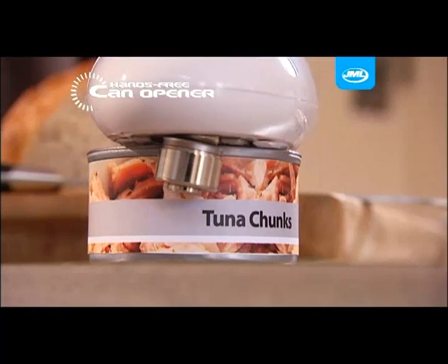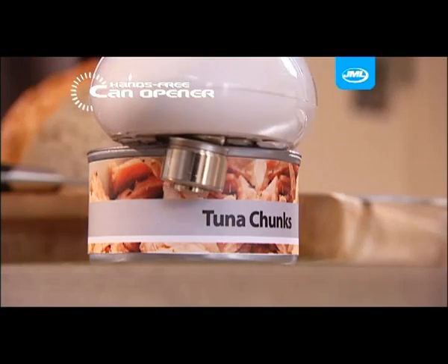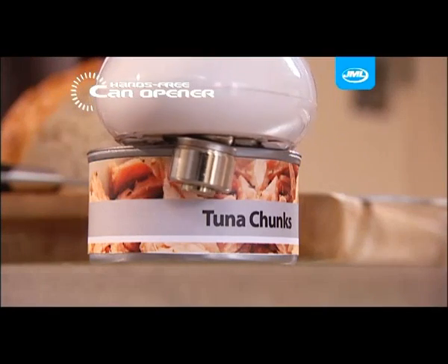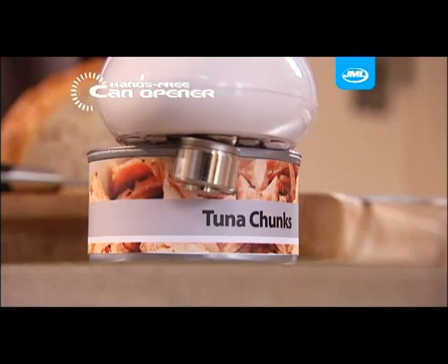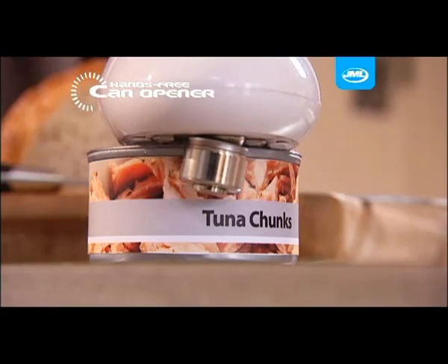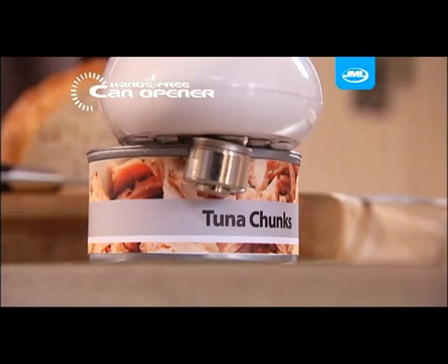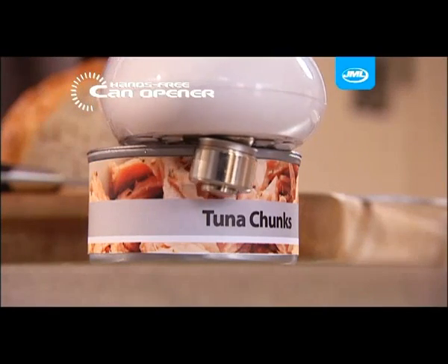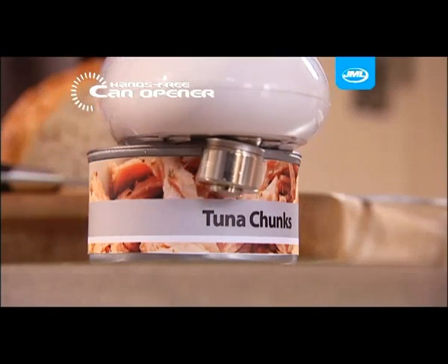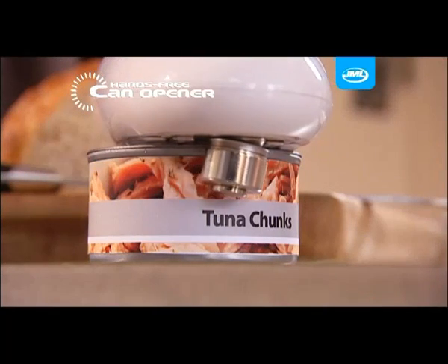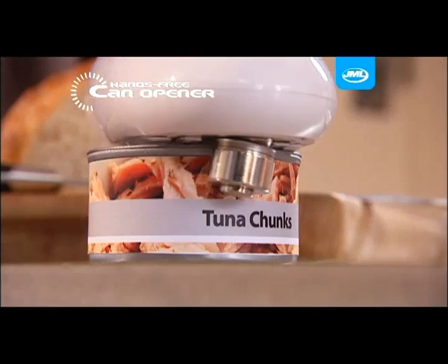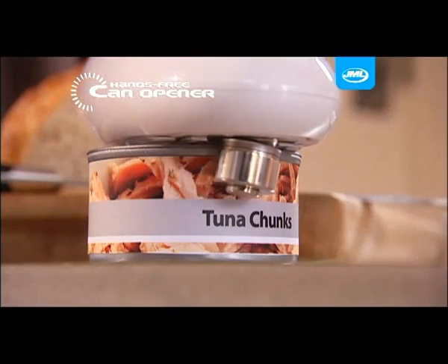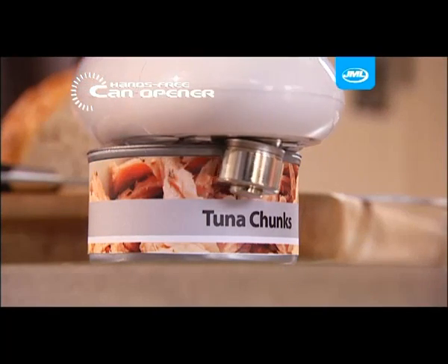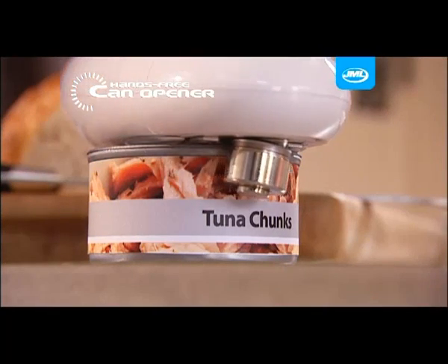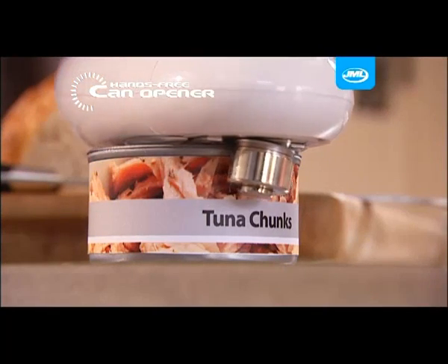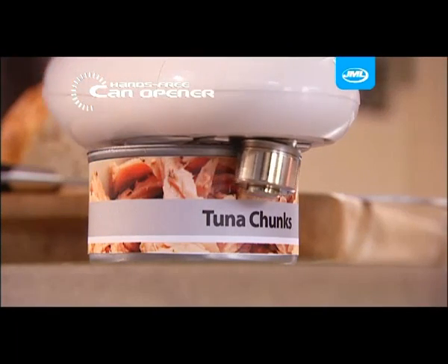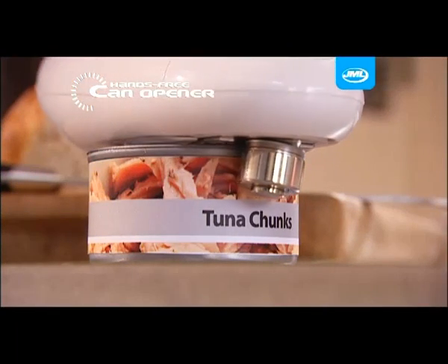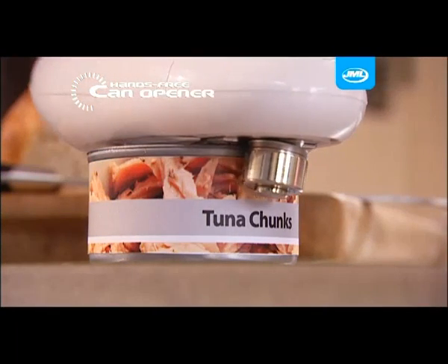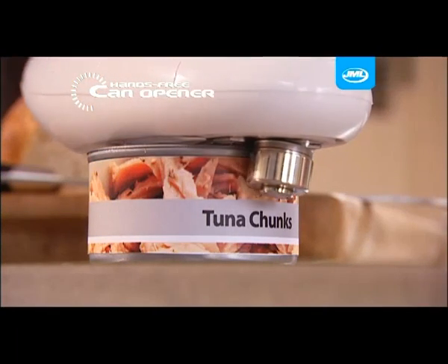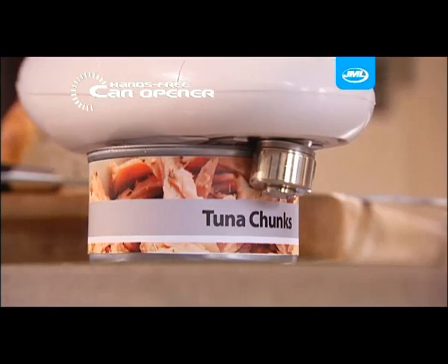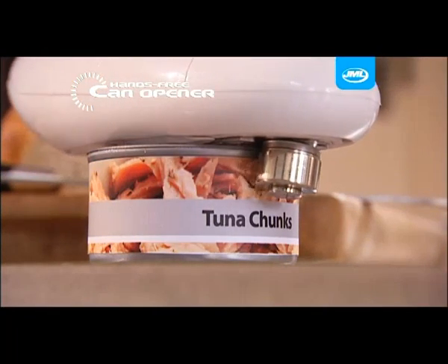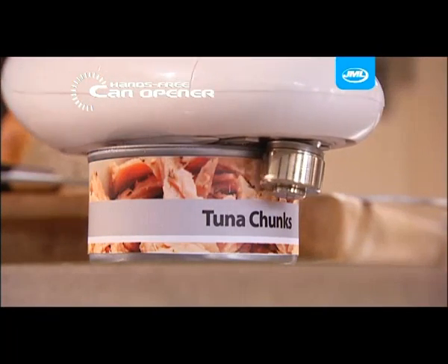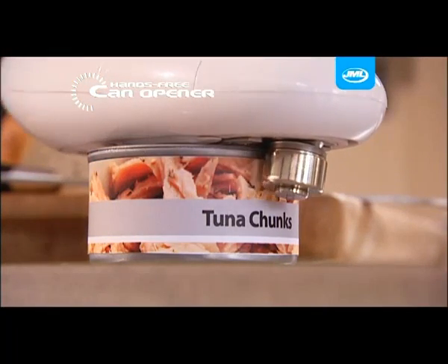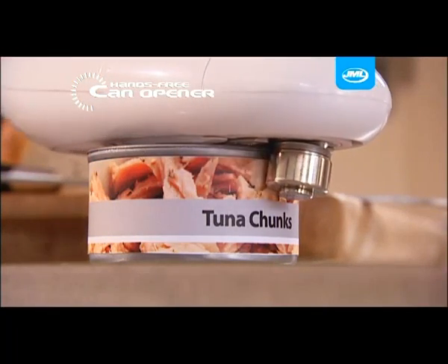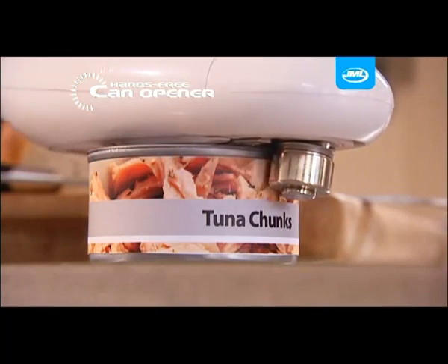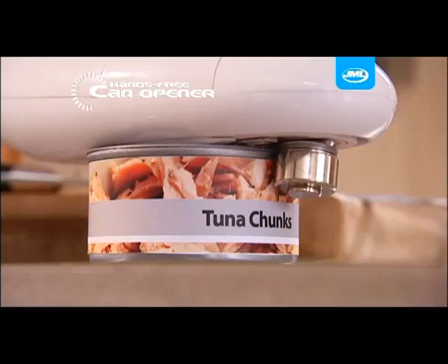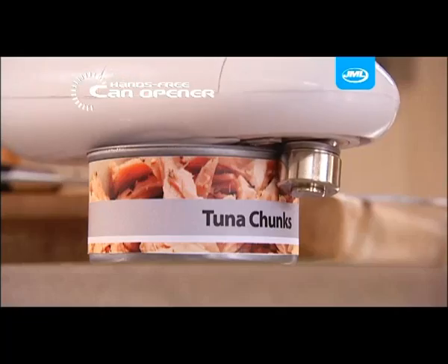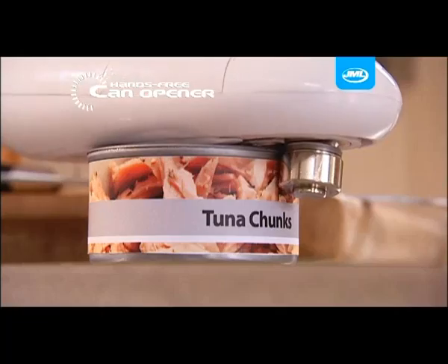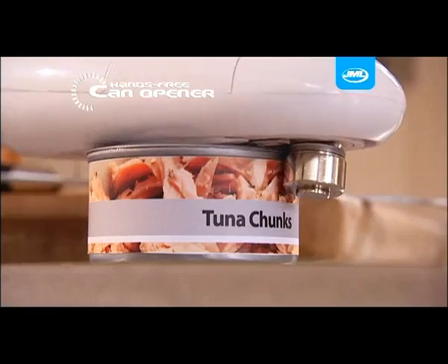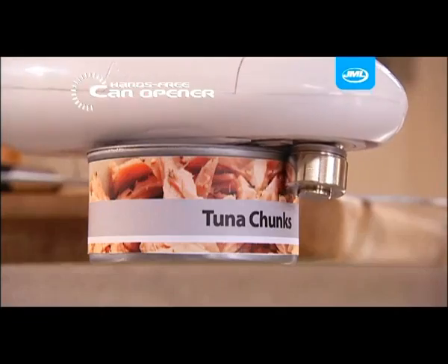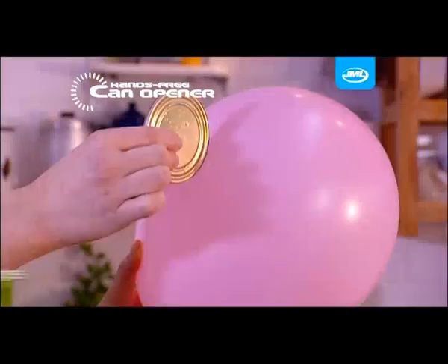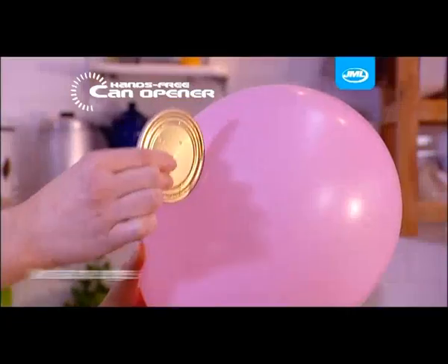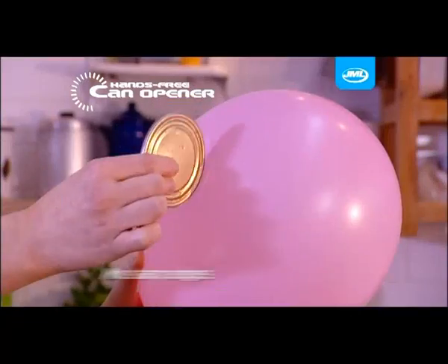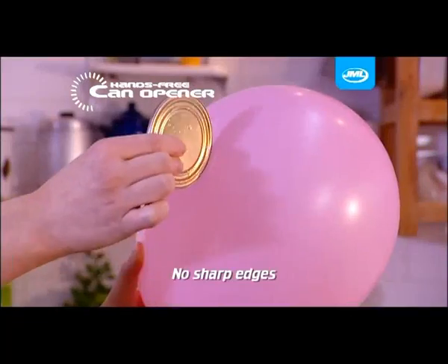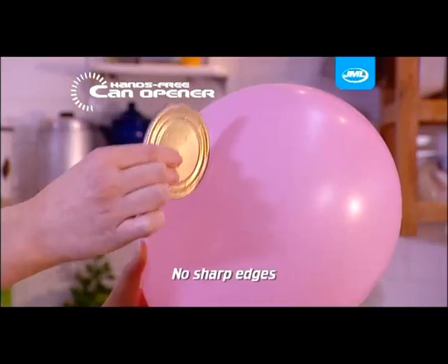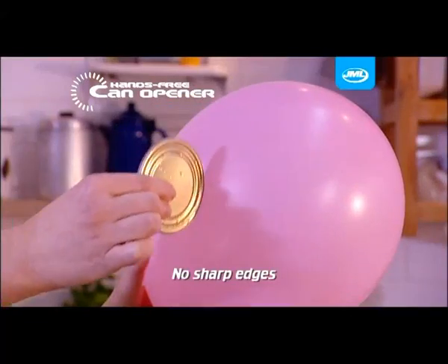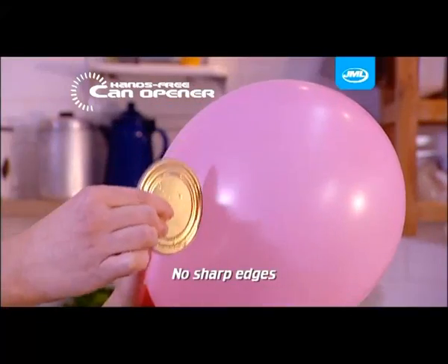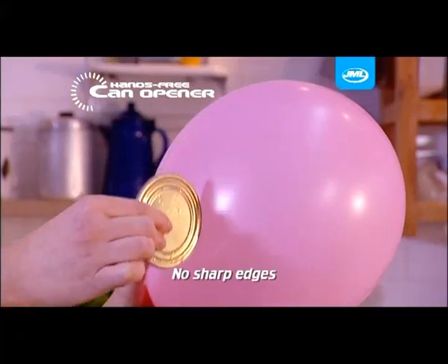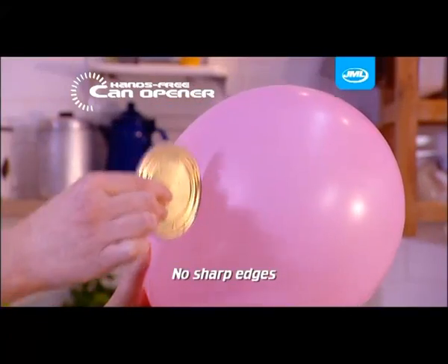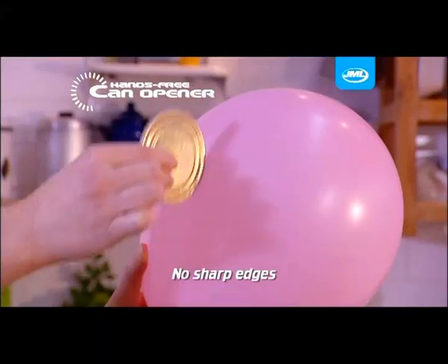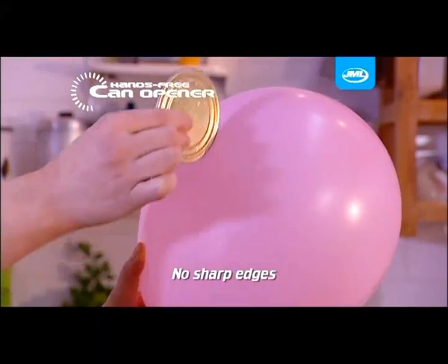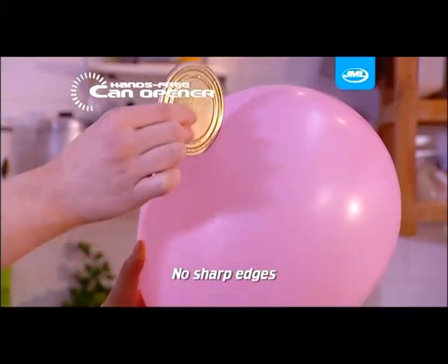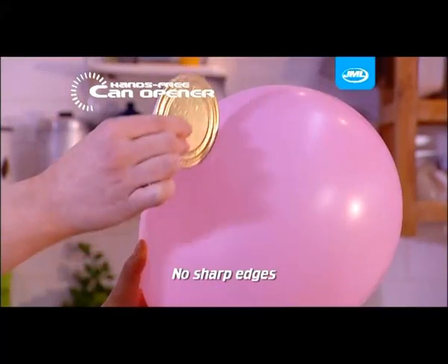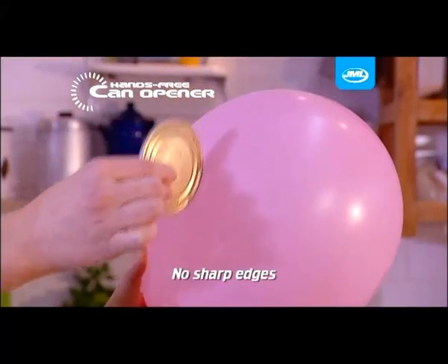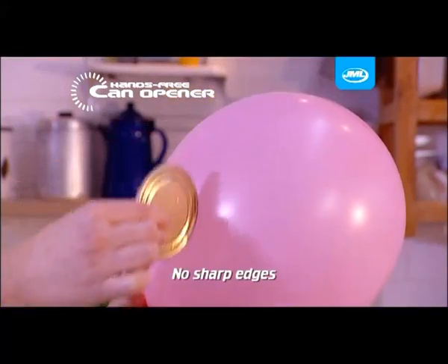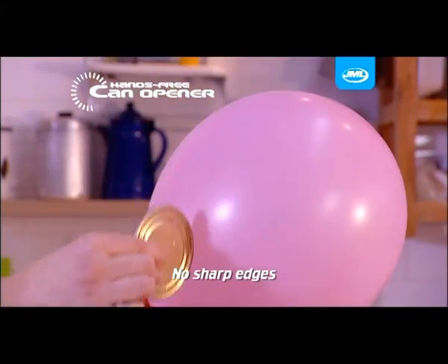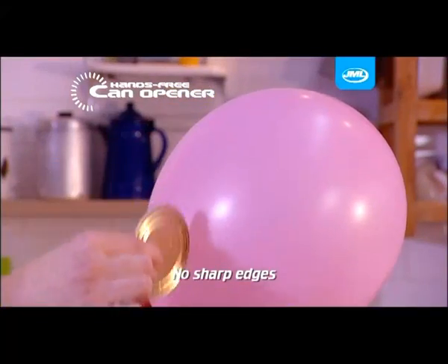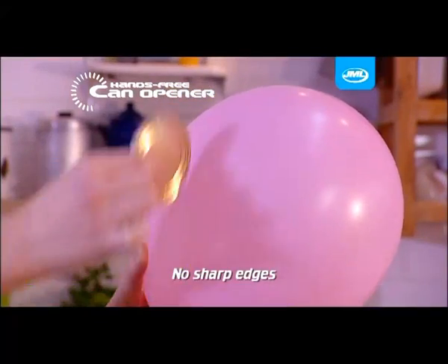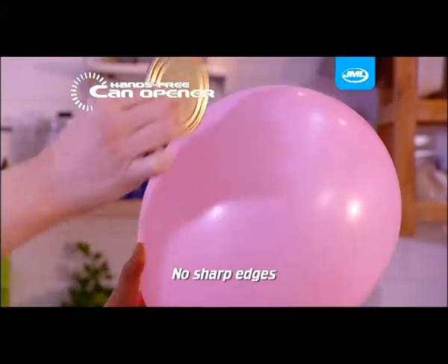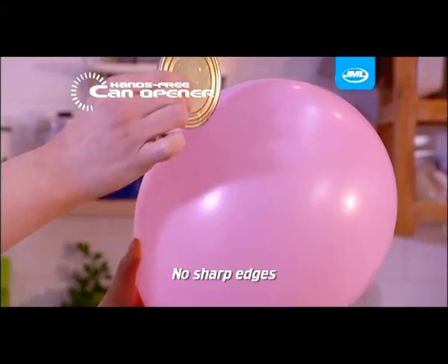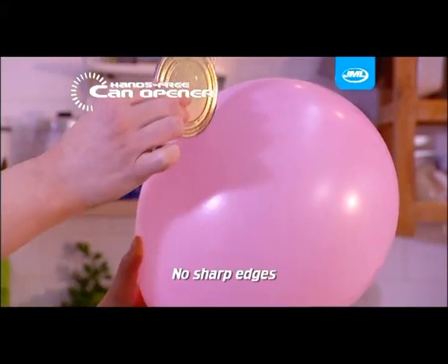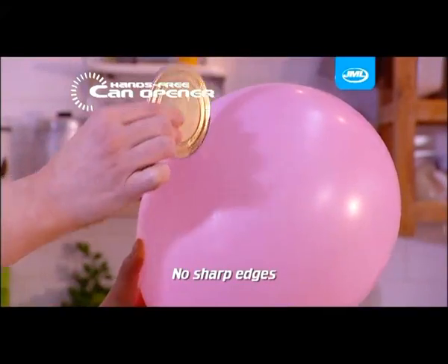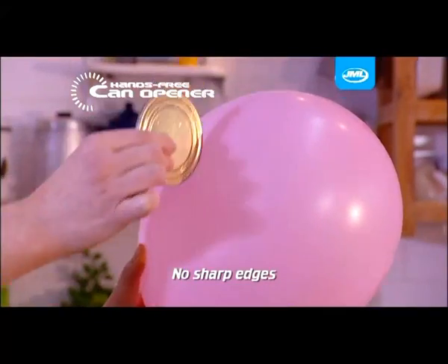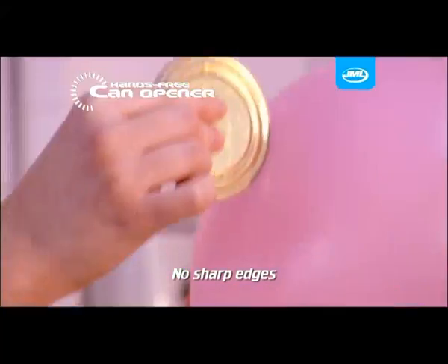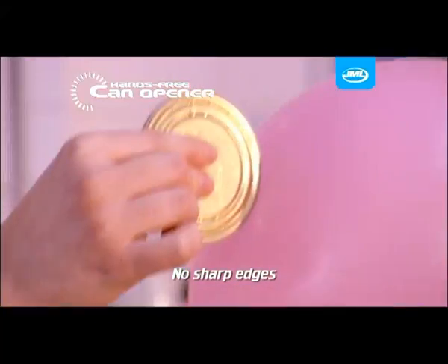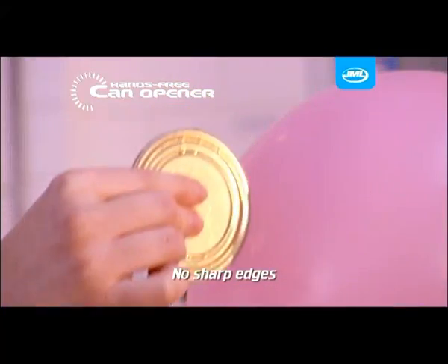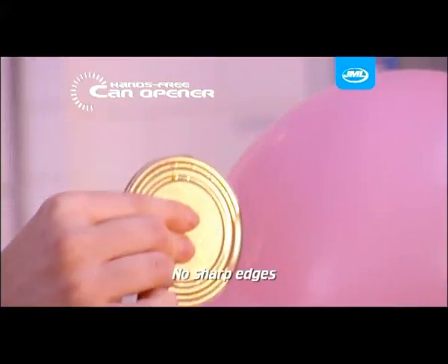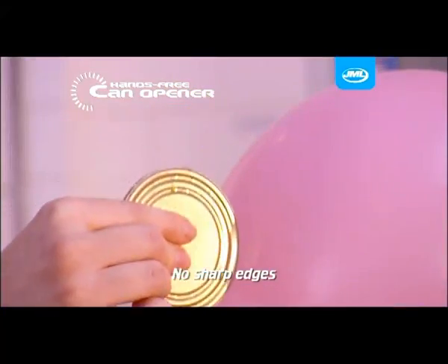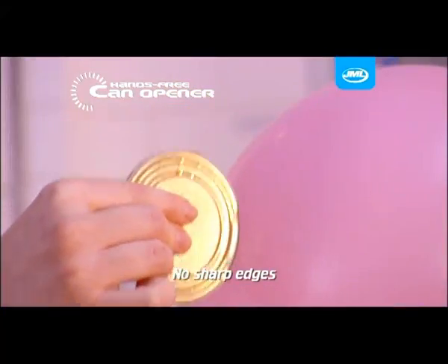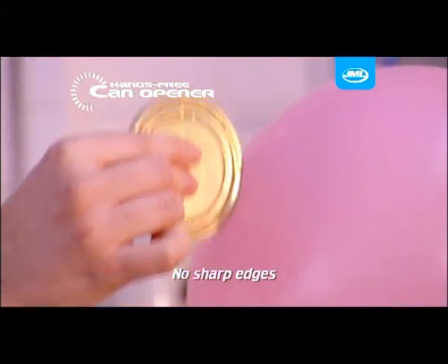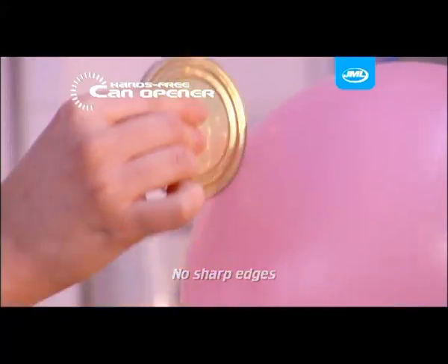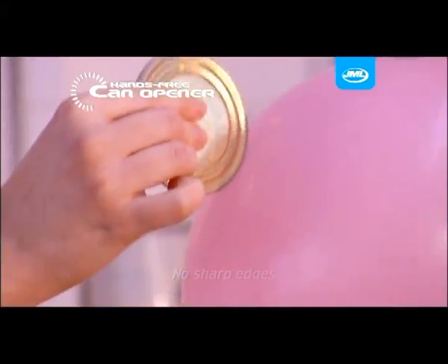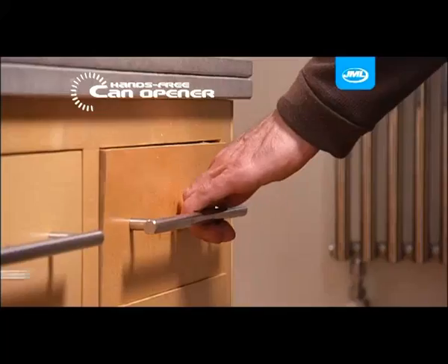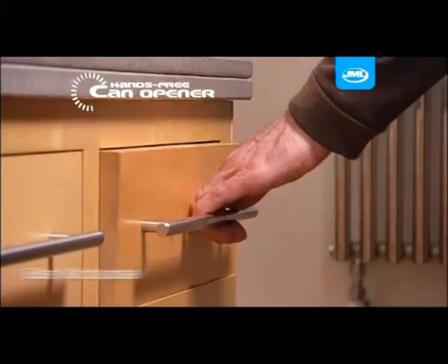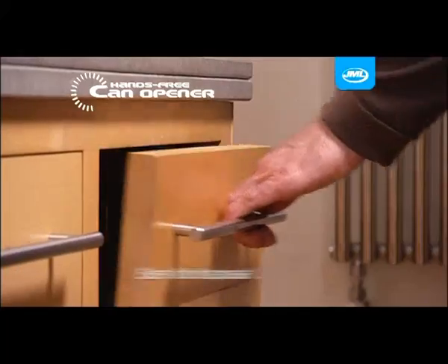And look at this. It cuts so neatly around the entire can edge, you can run the cutaway lid across a balloon without popping it. Amazing!